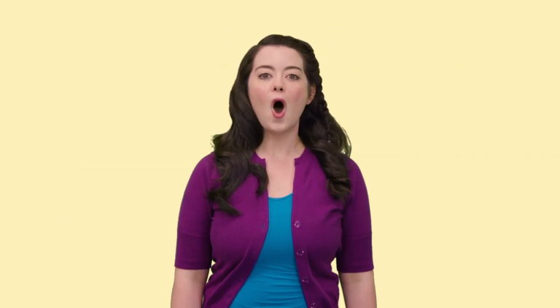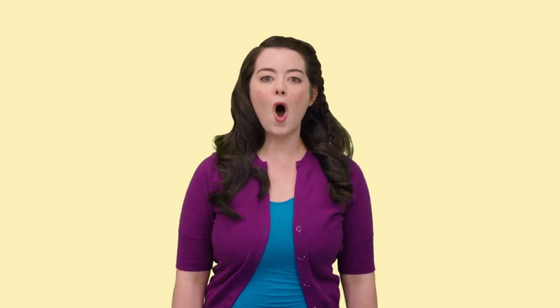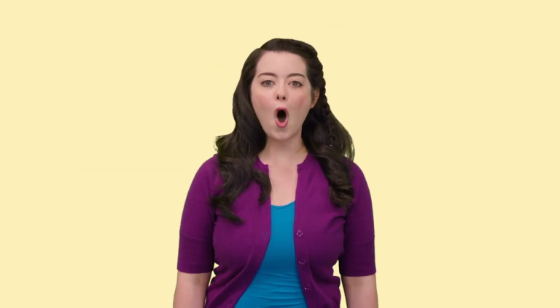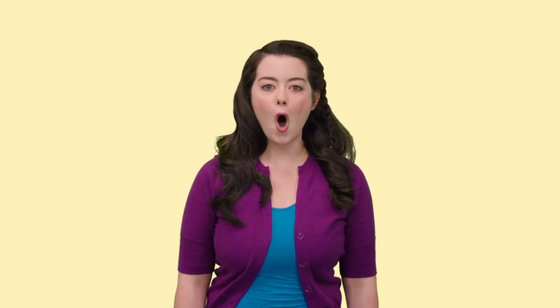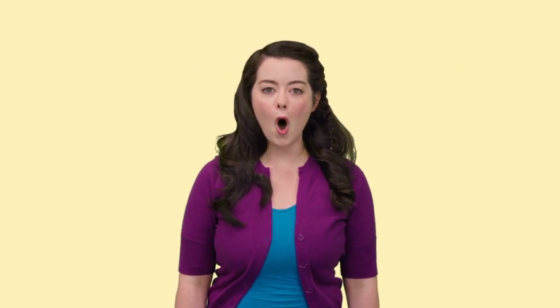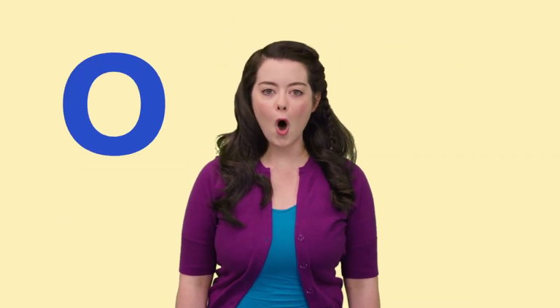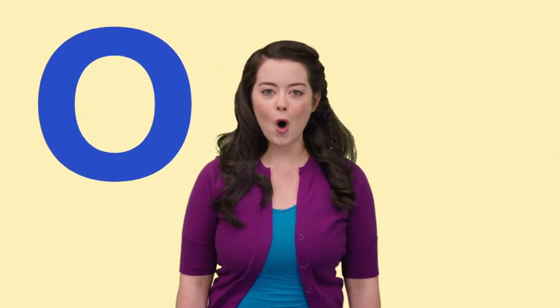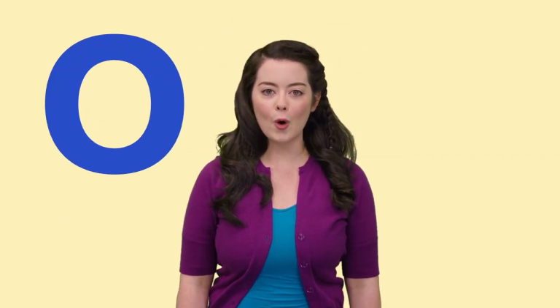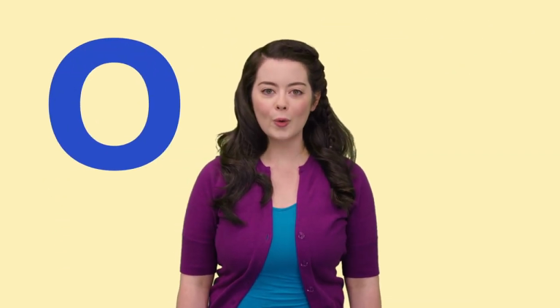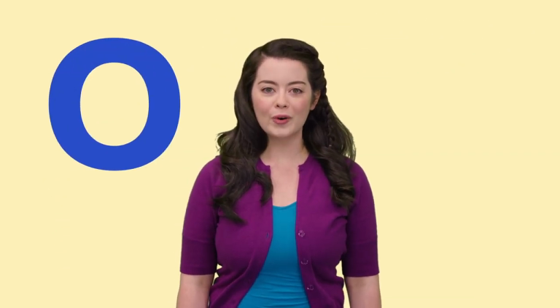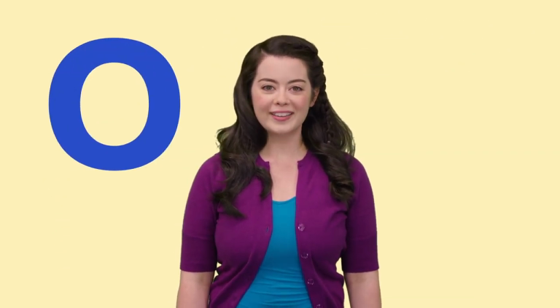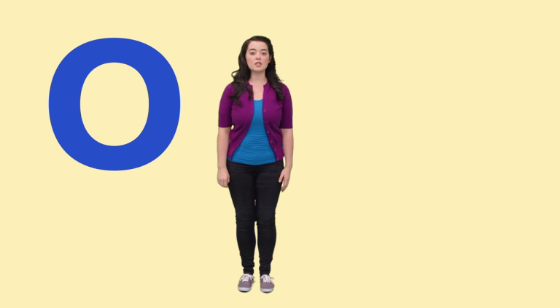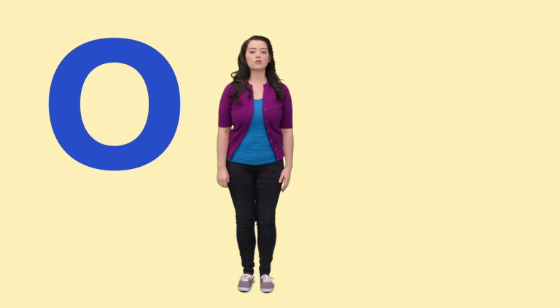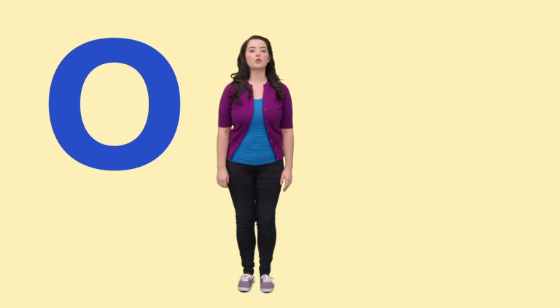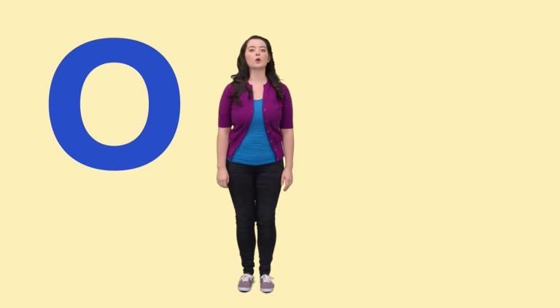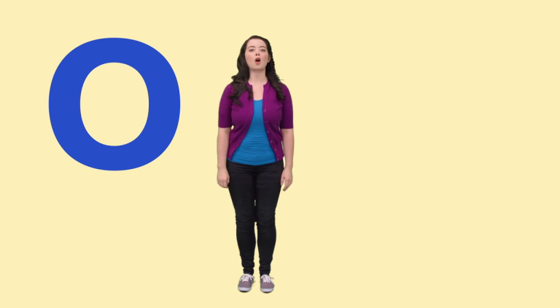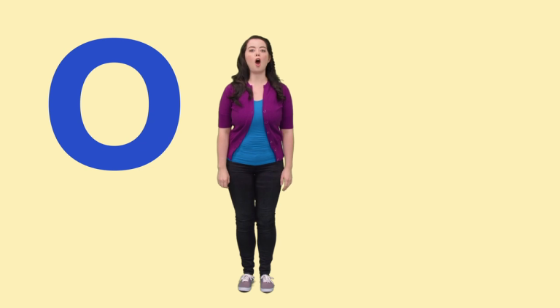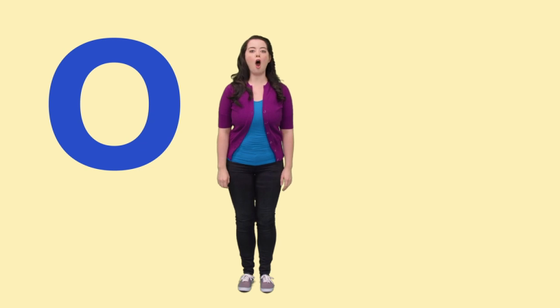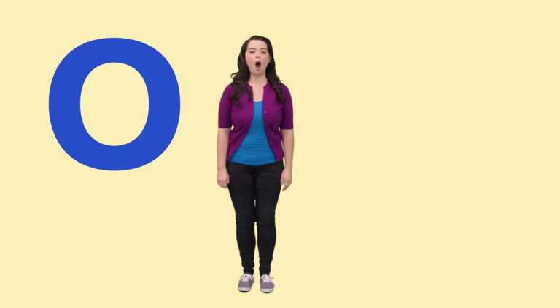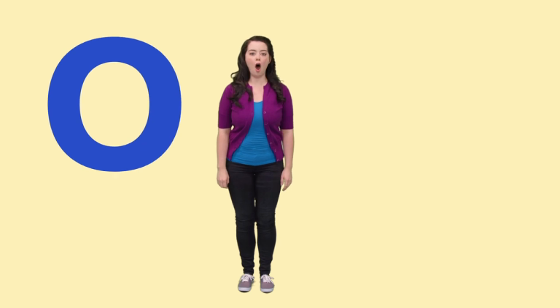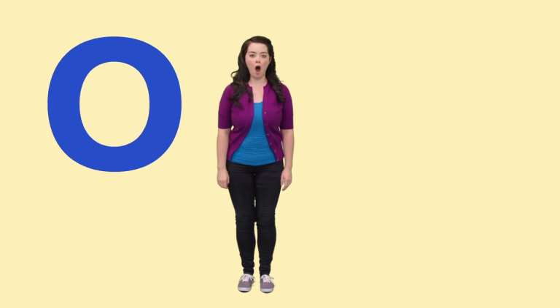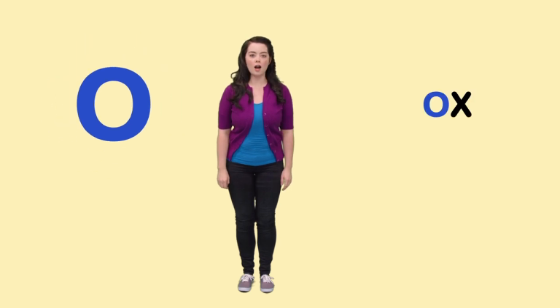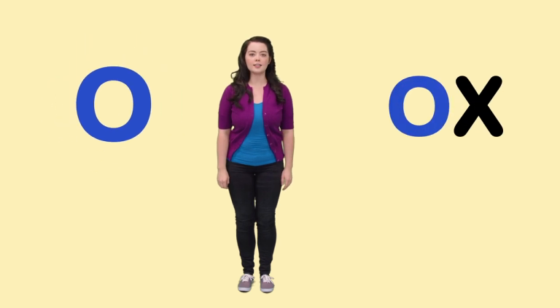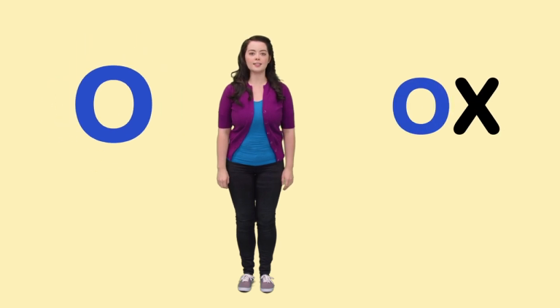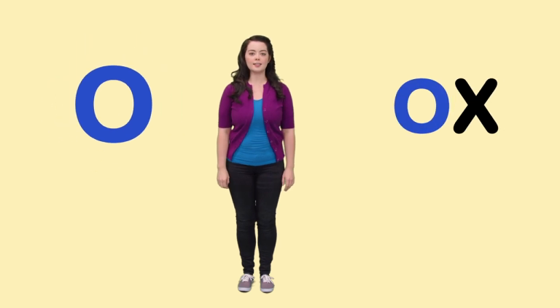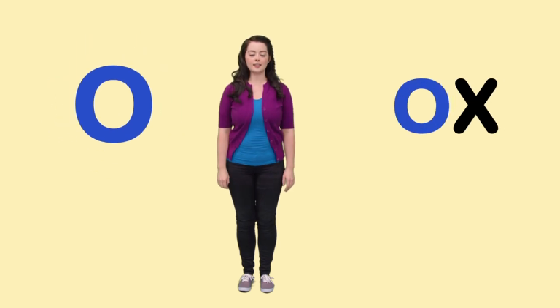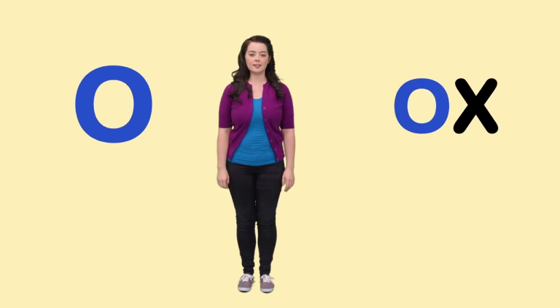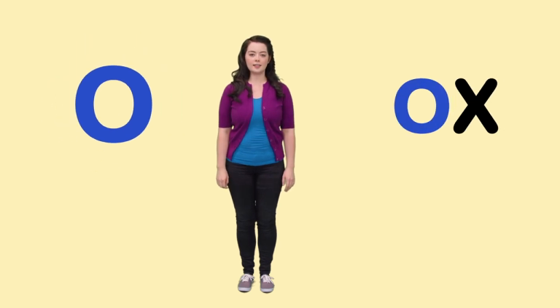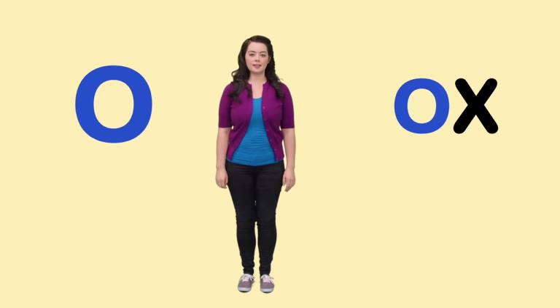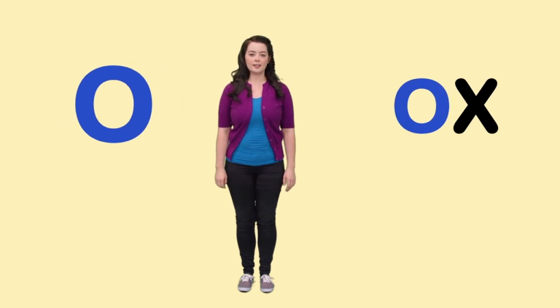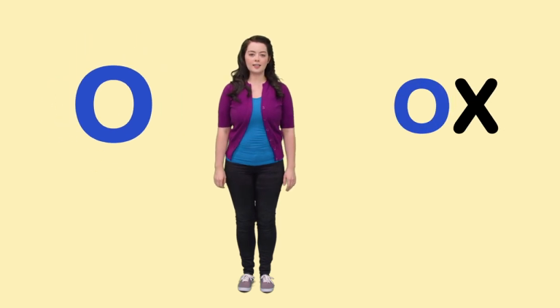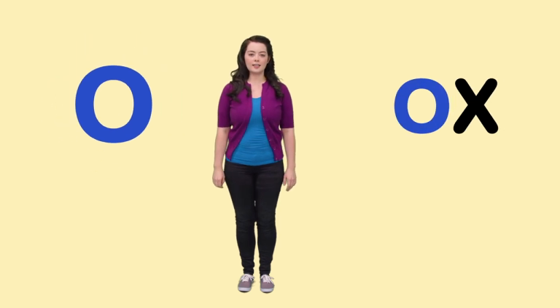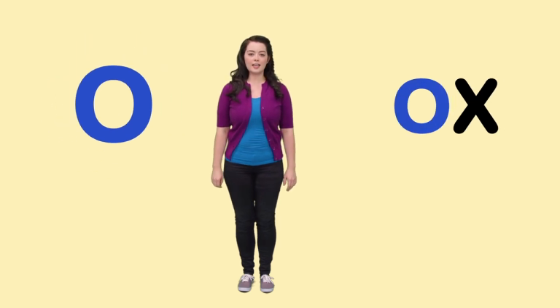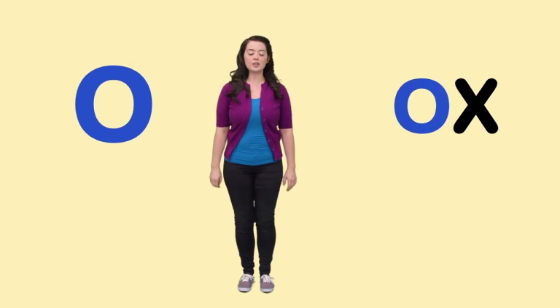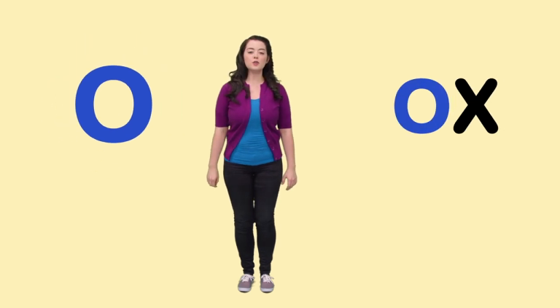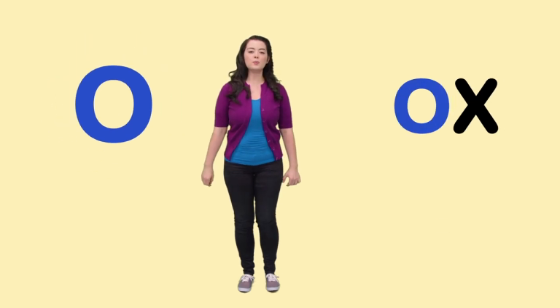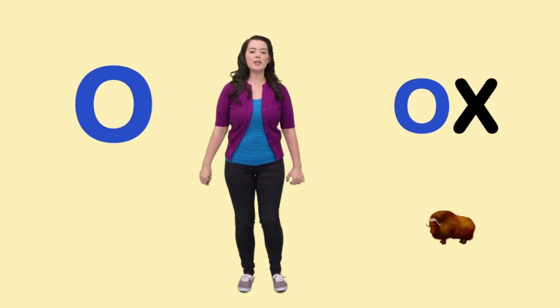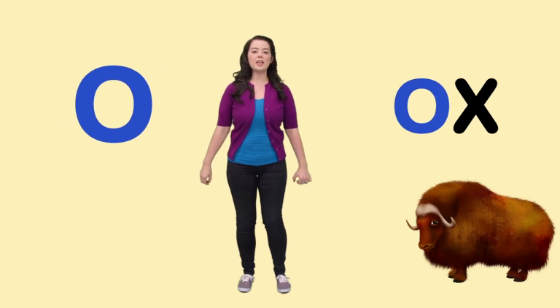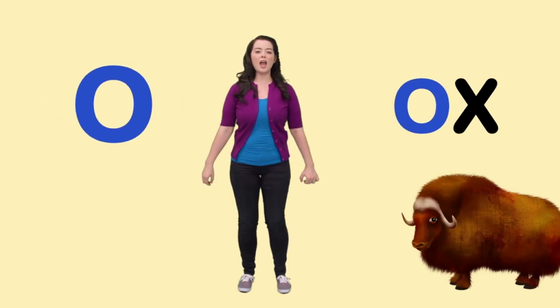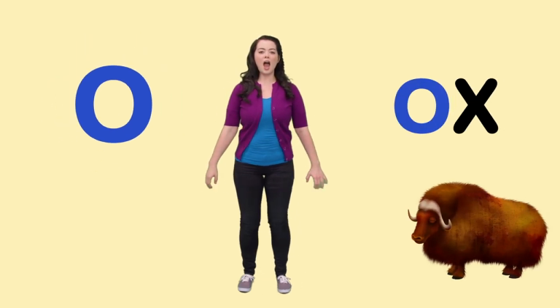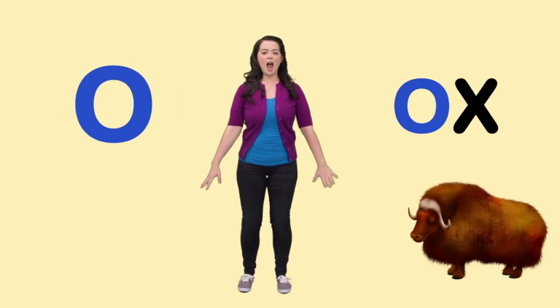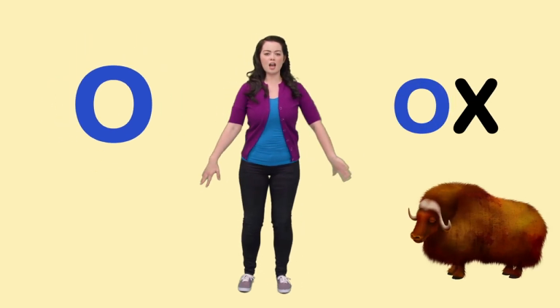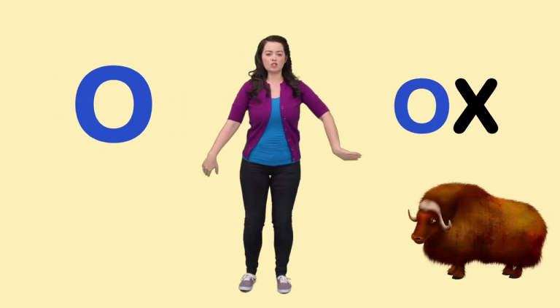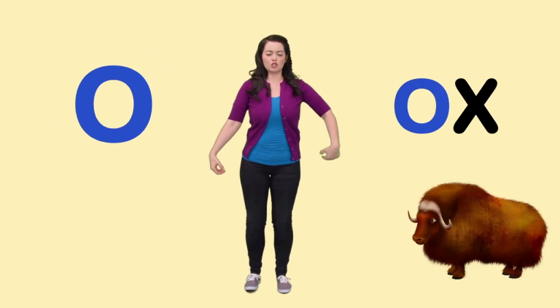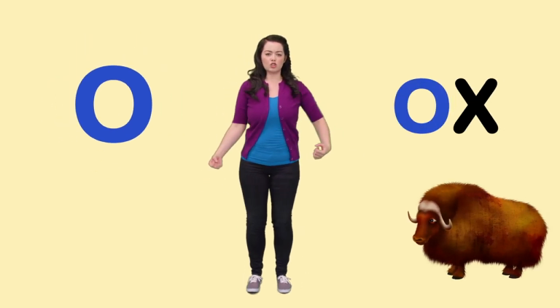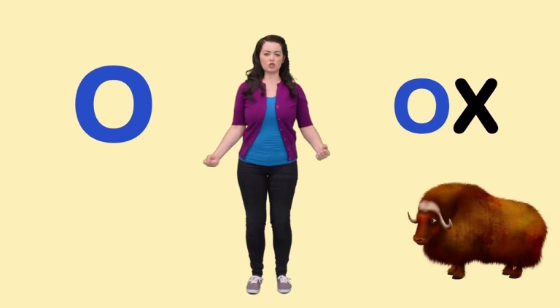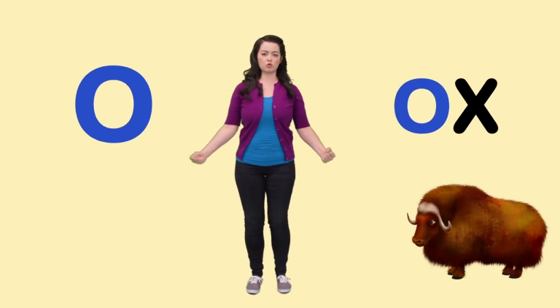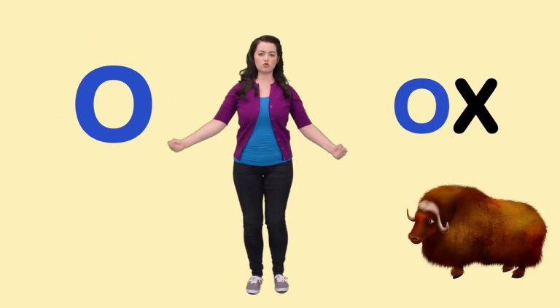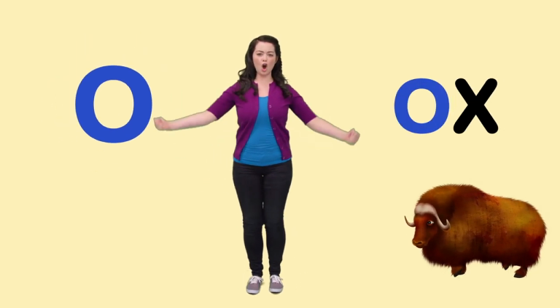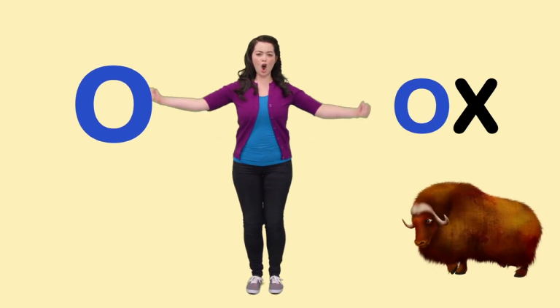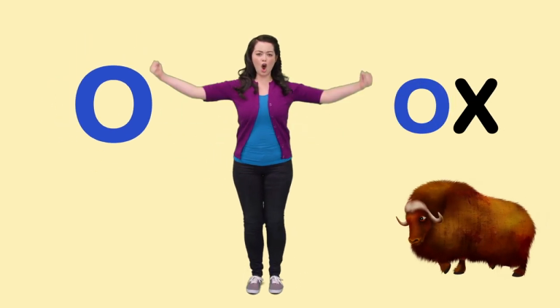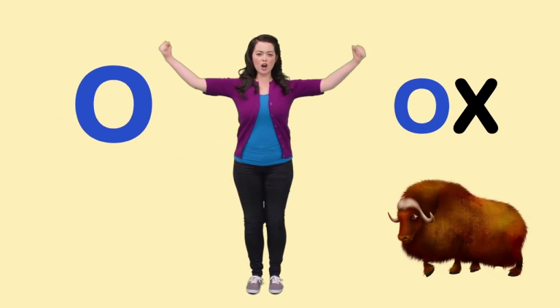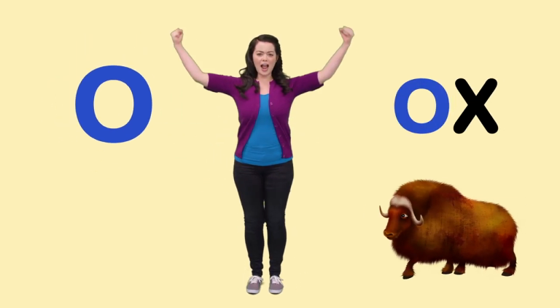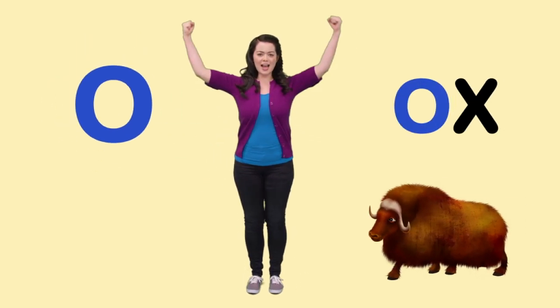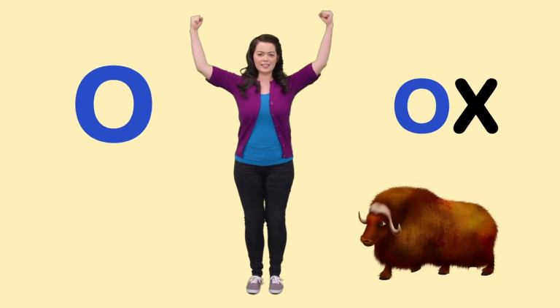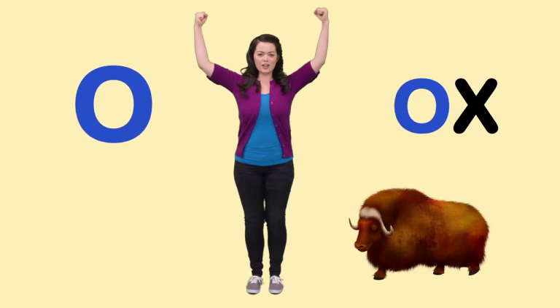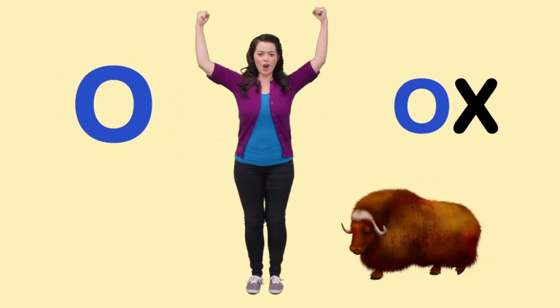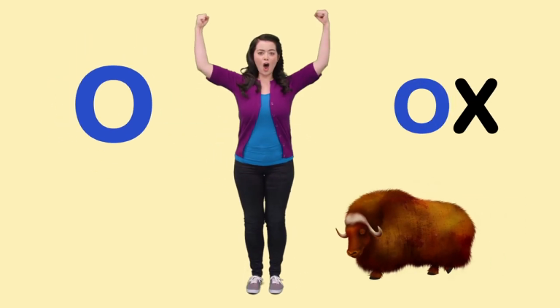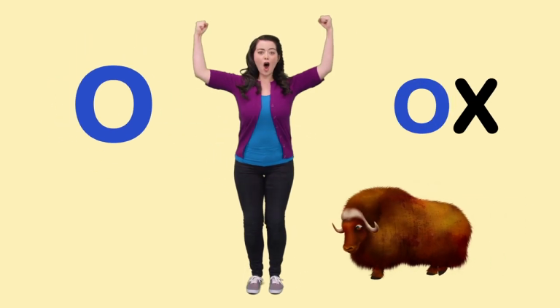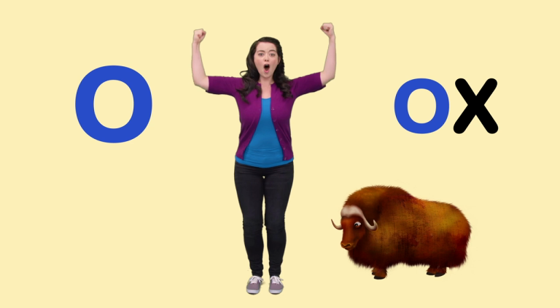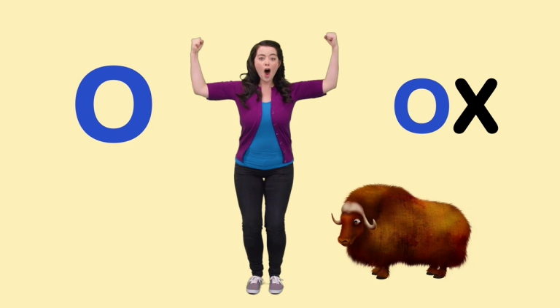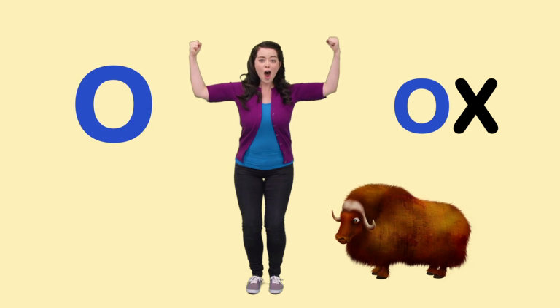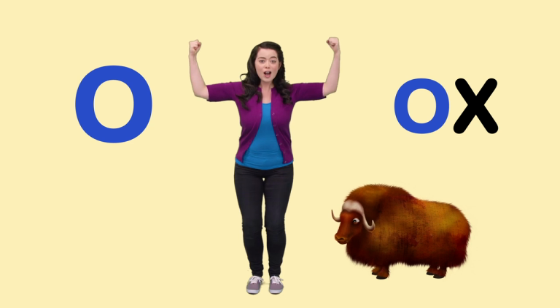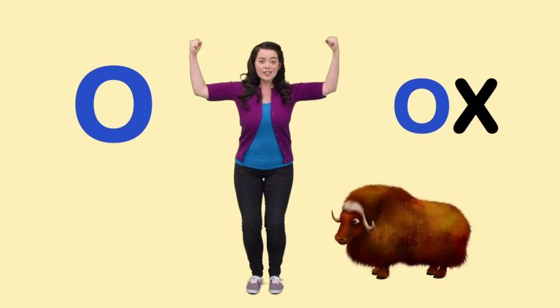O is for Ox. Can you be as strong as an ox?